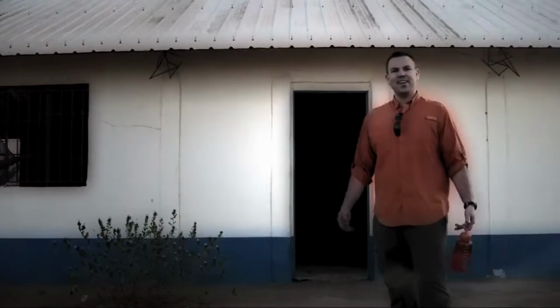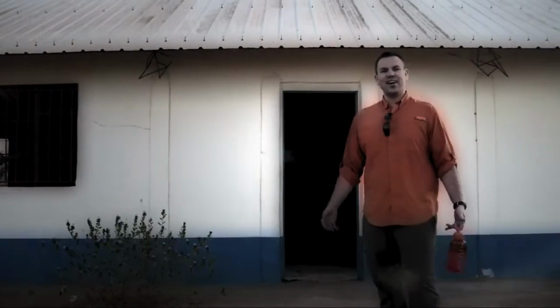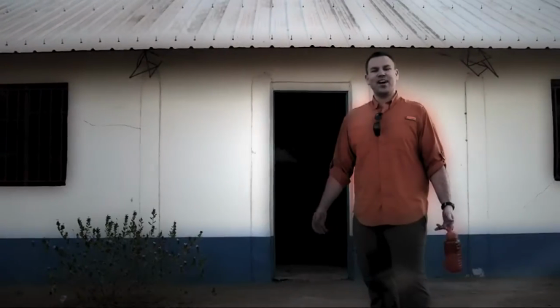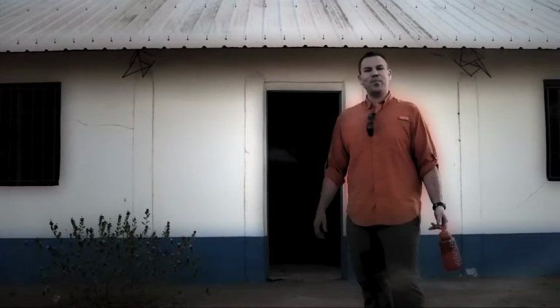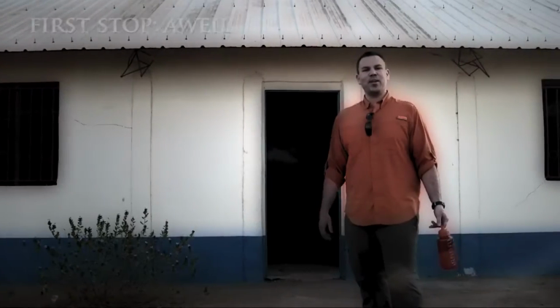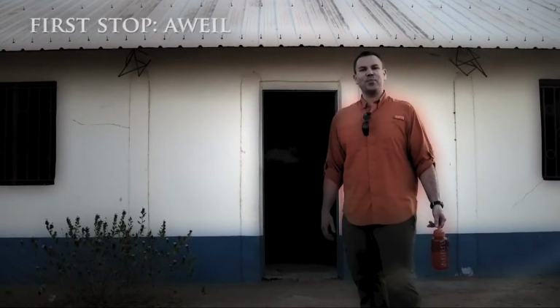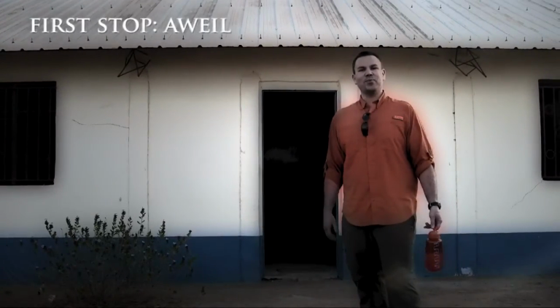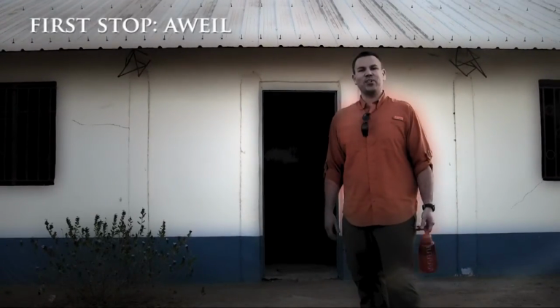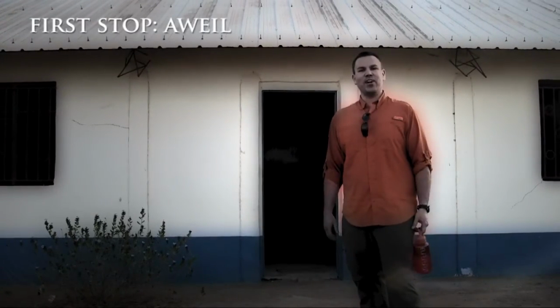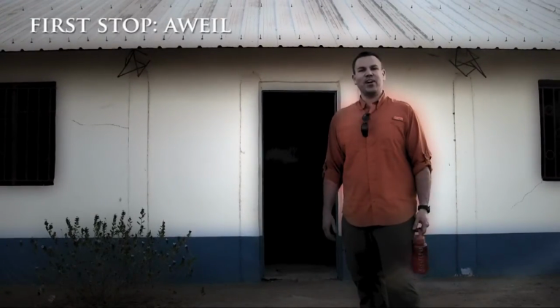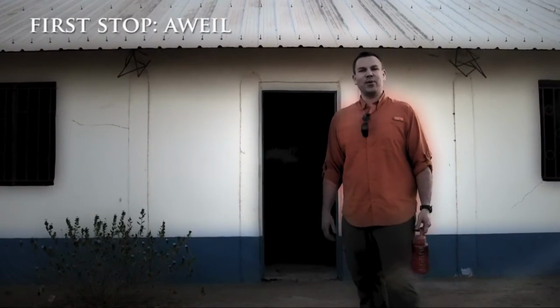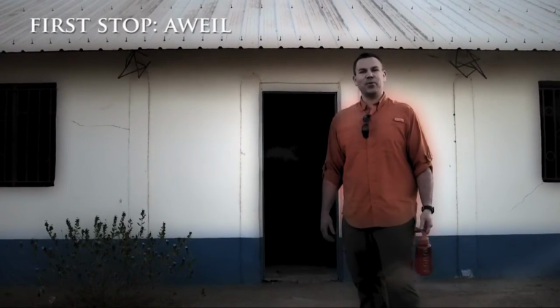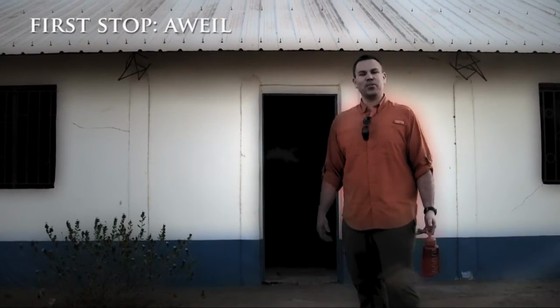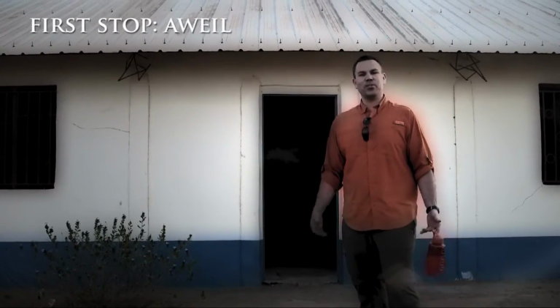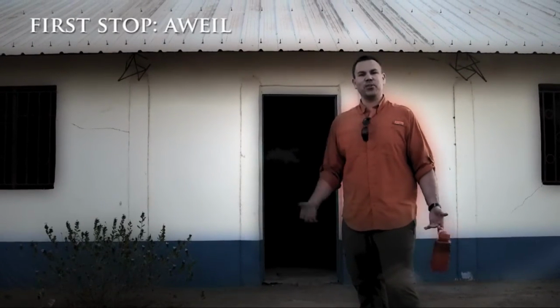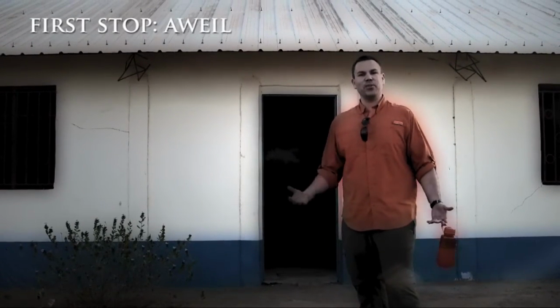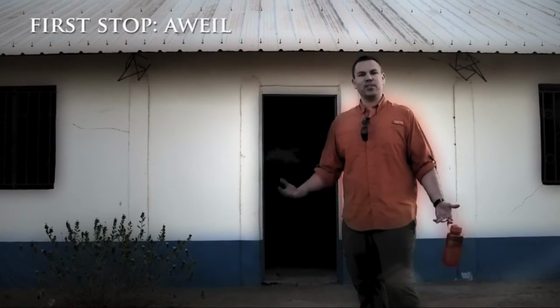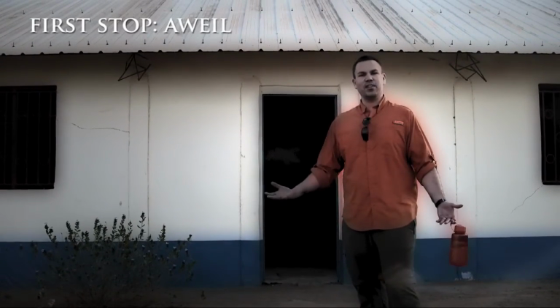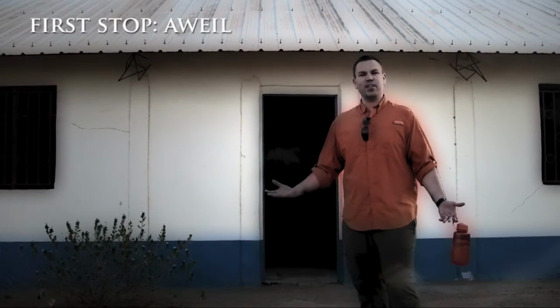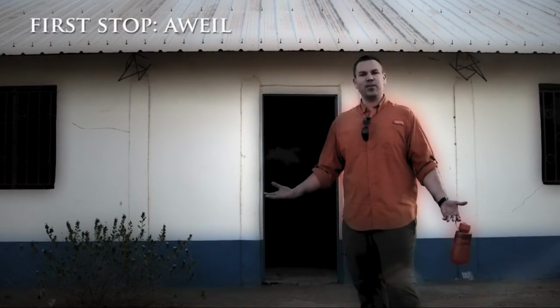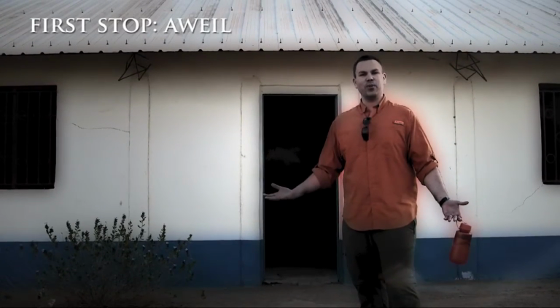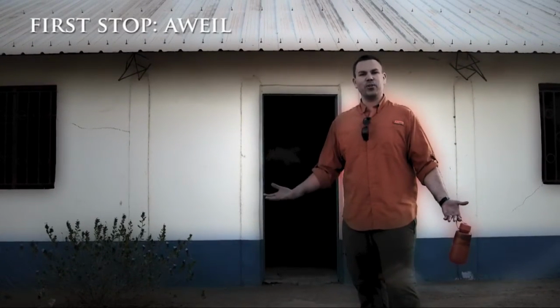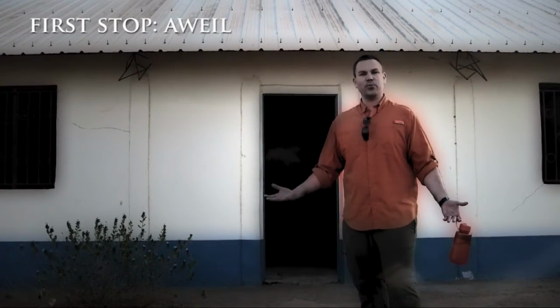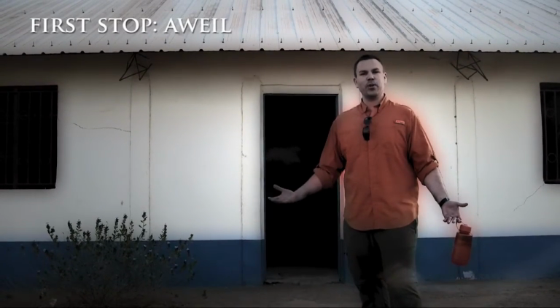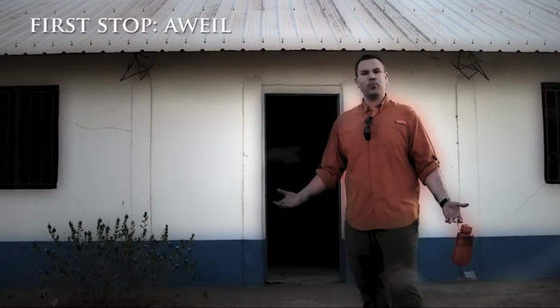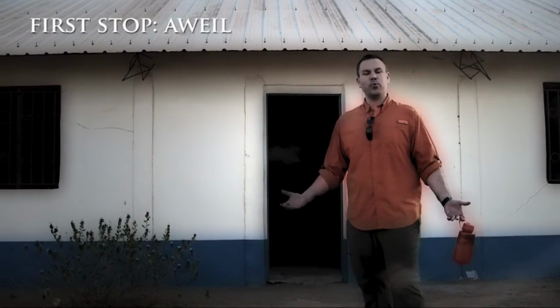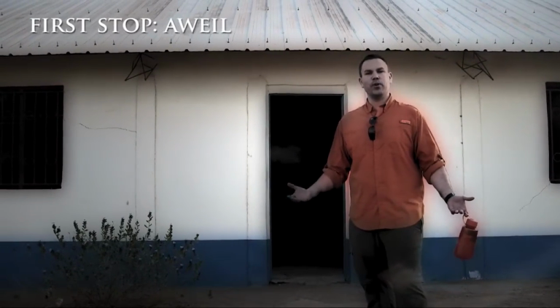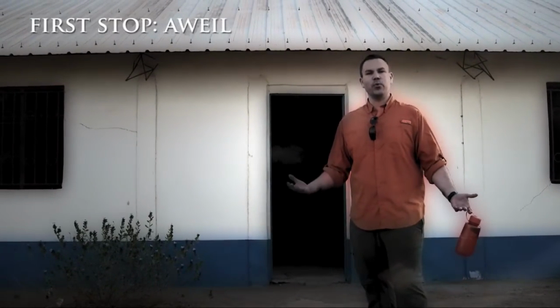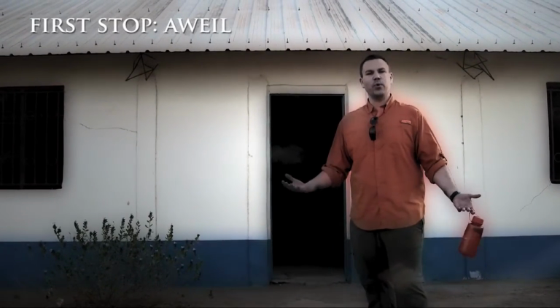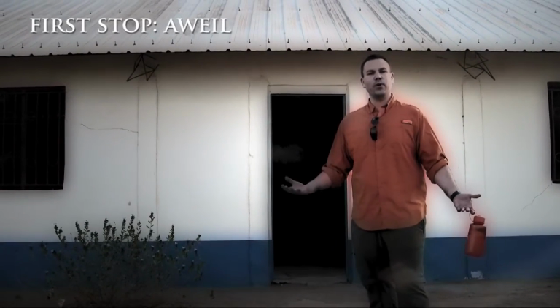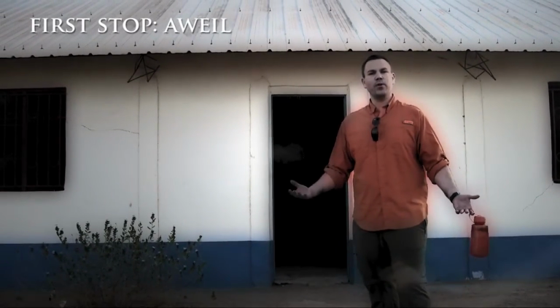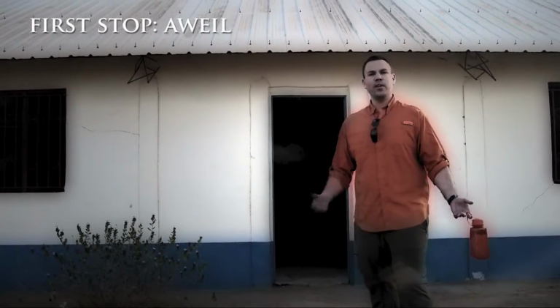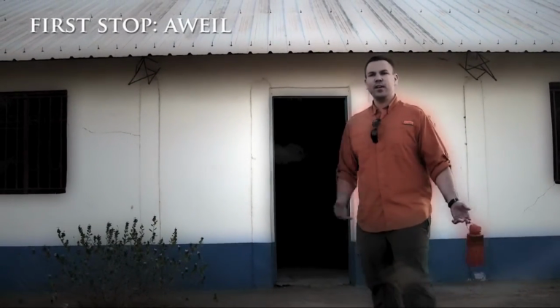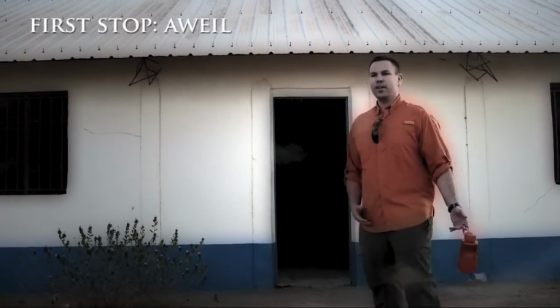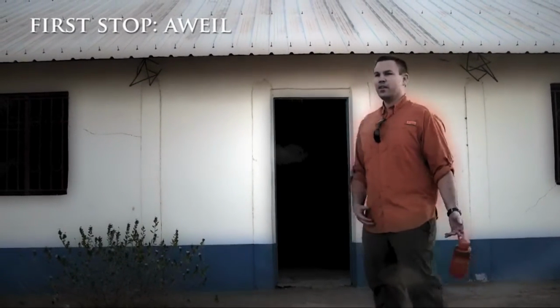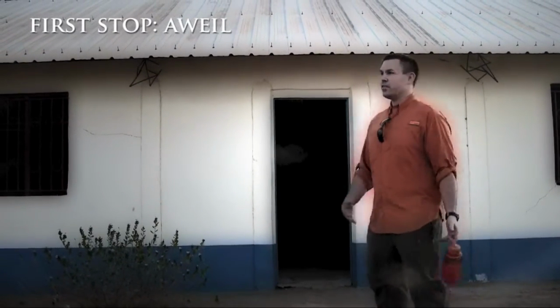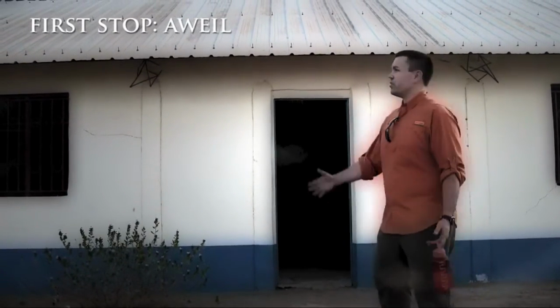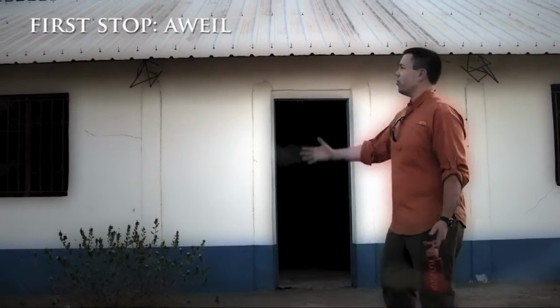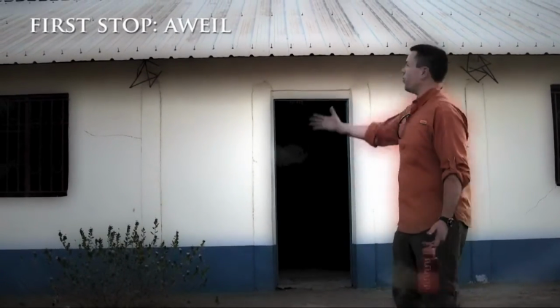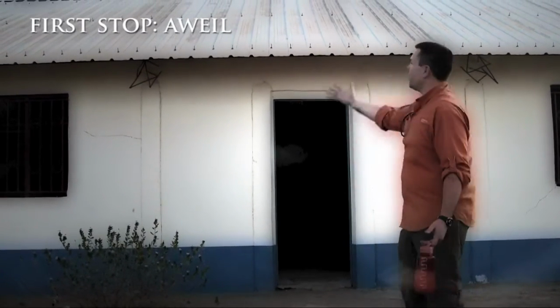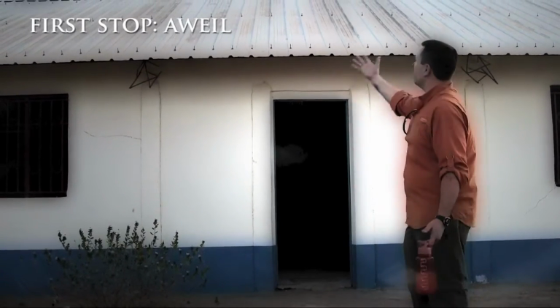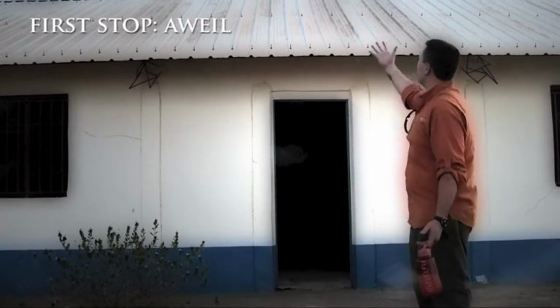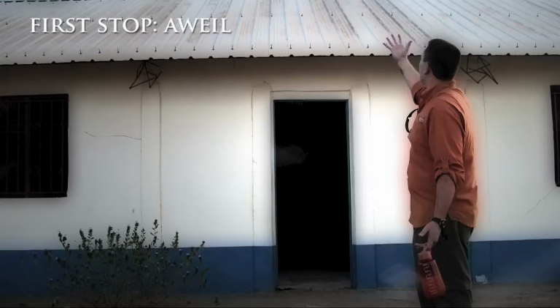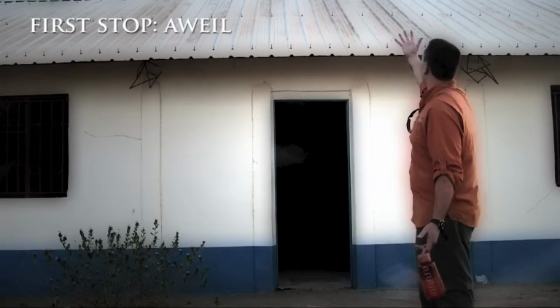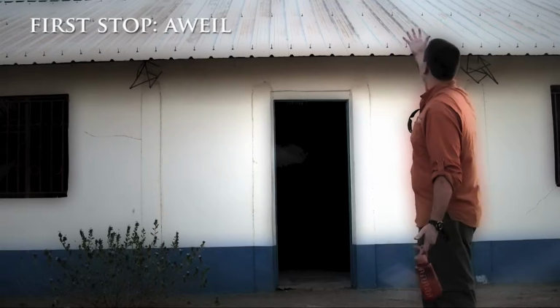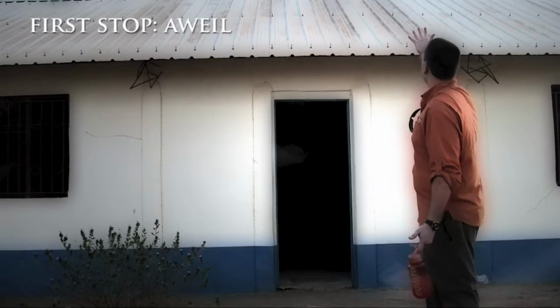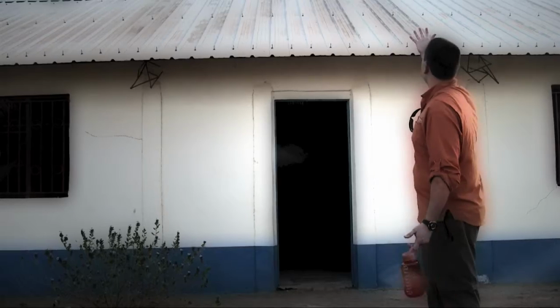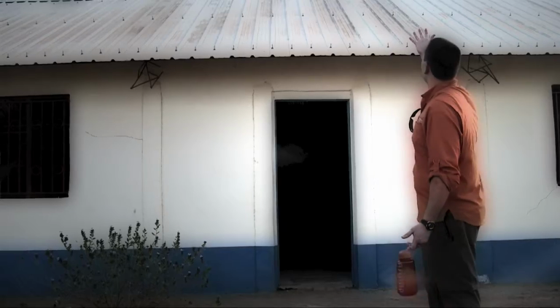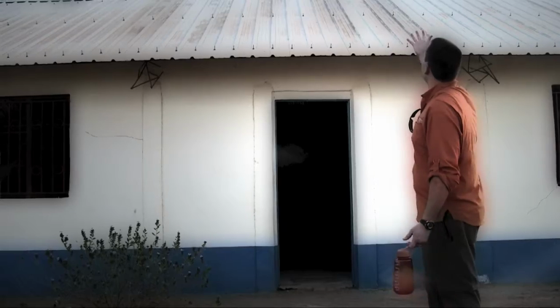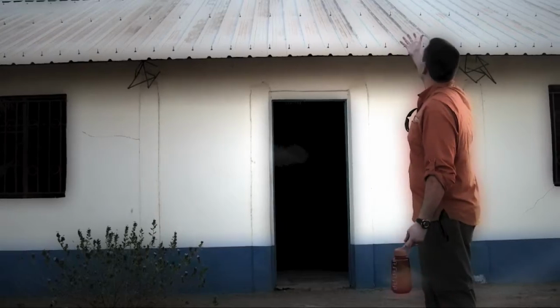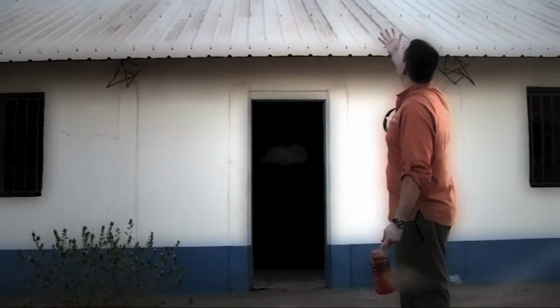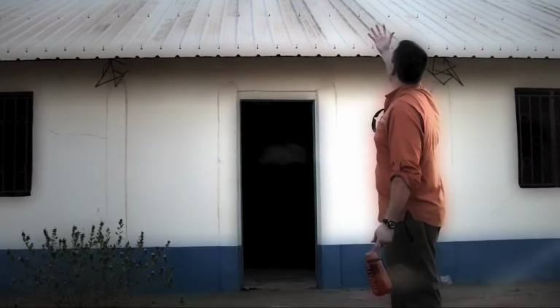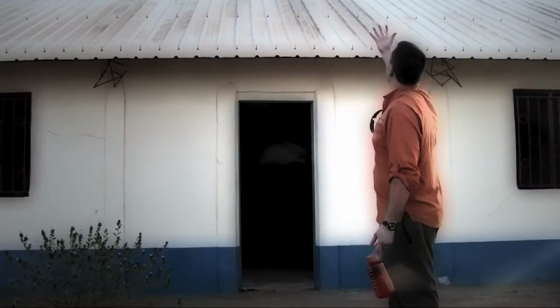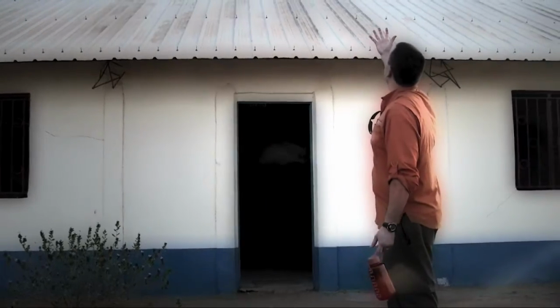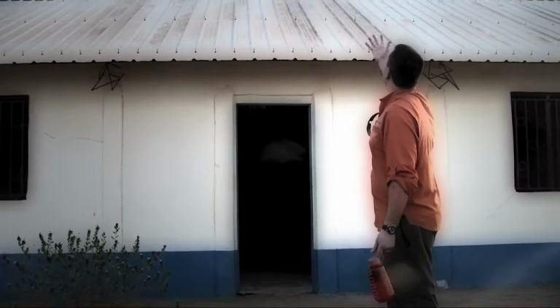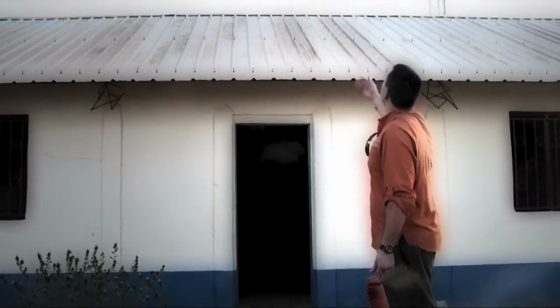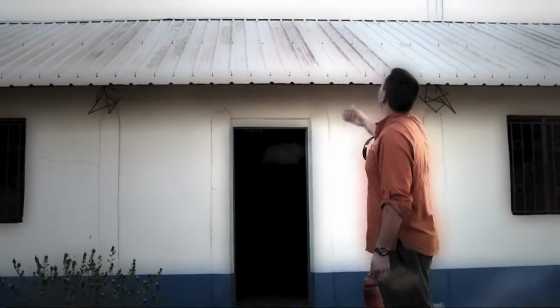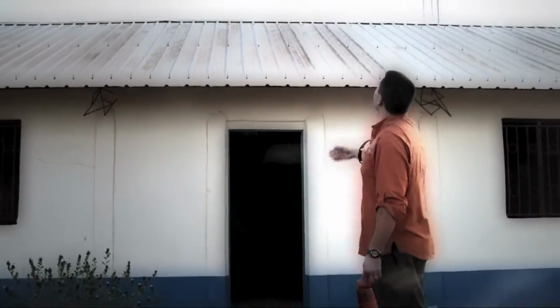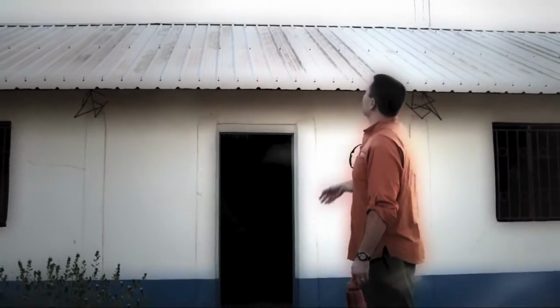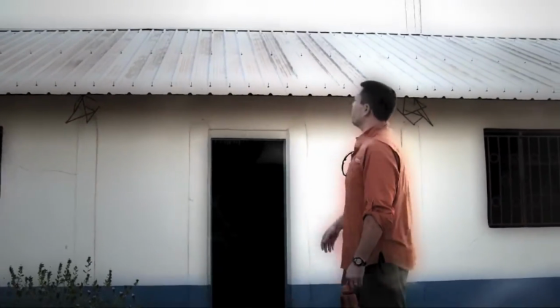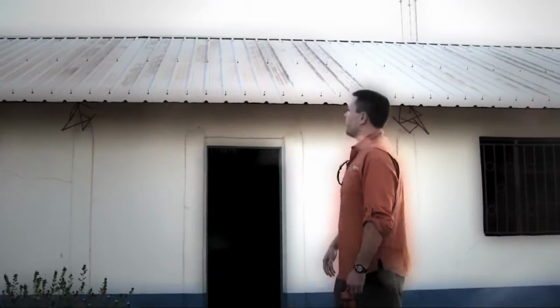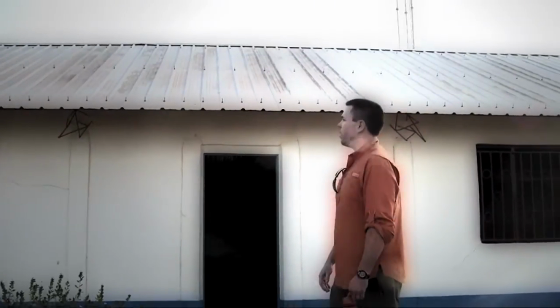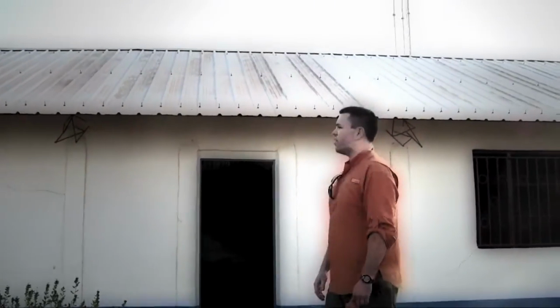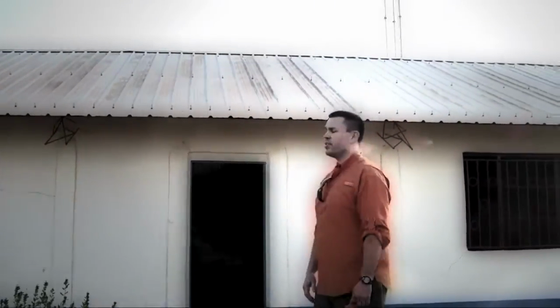Hi, my name is John. I want to show you this leg of our trip. We're in a wheel. This is our radio tower here. We're partnering with Fish for Christ.